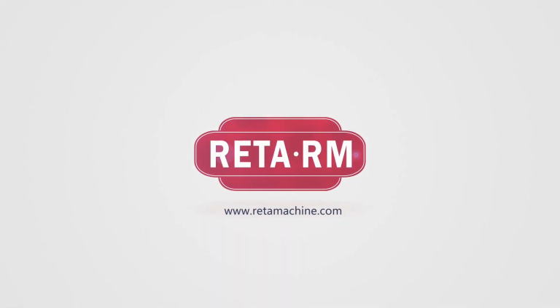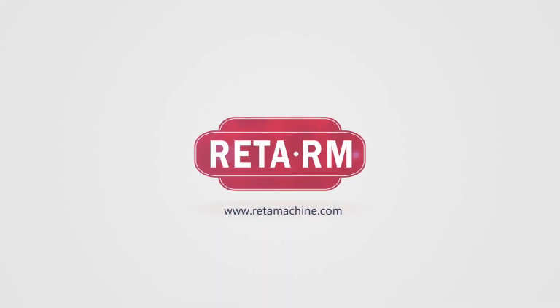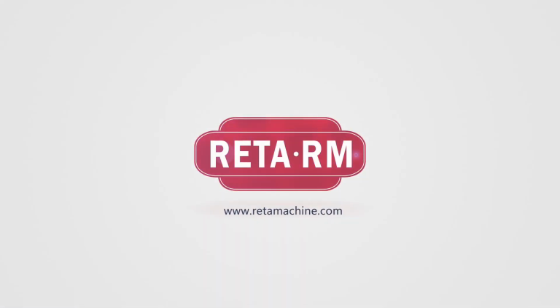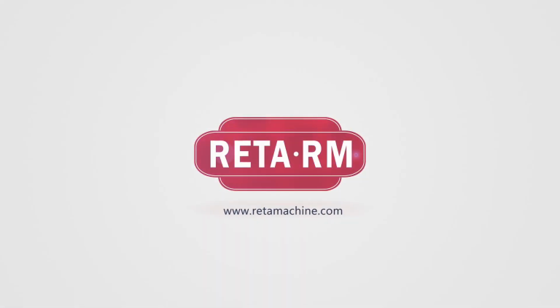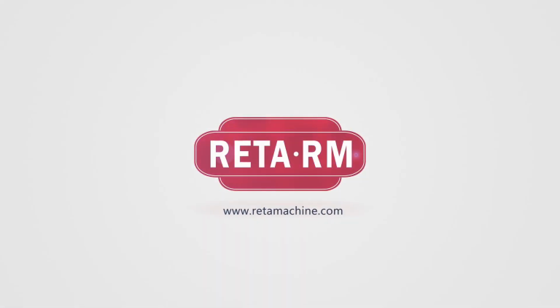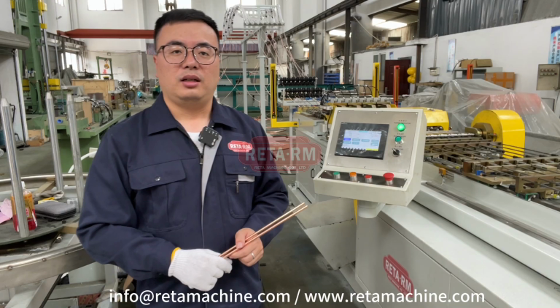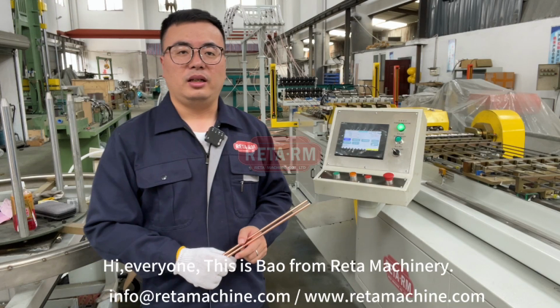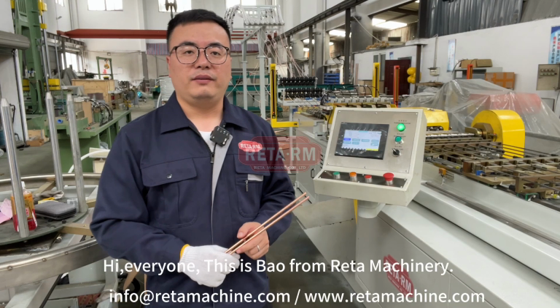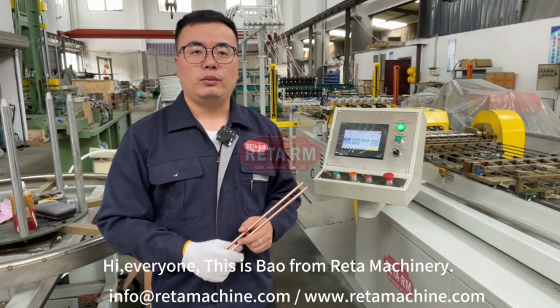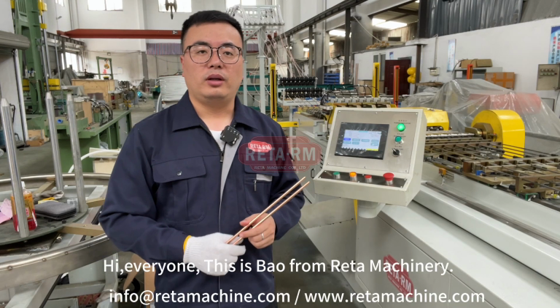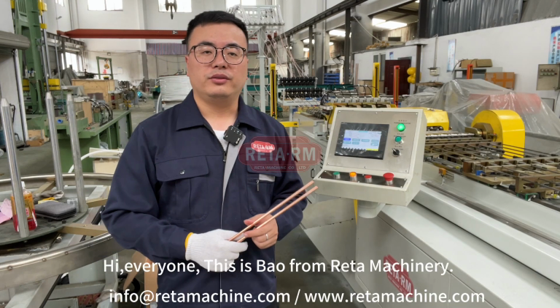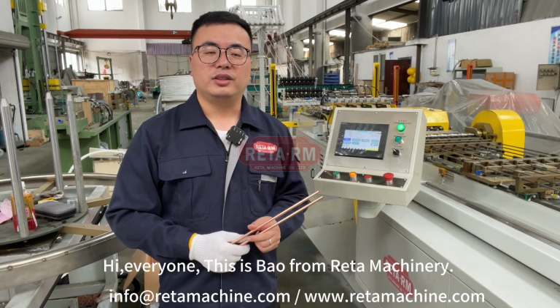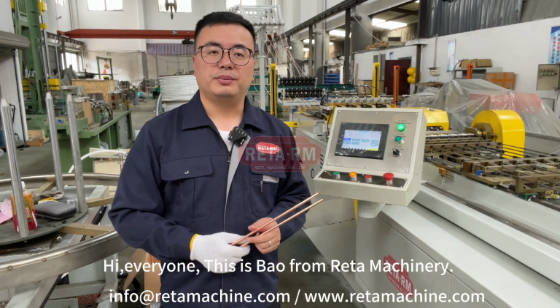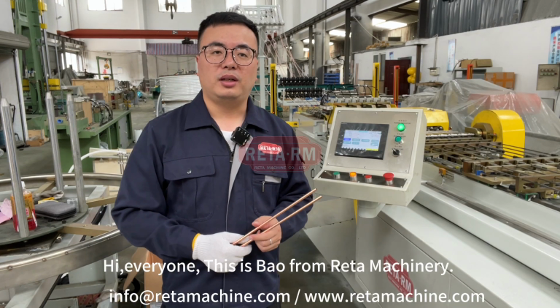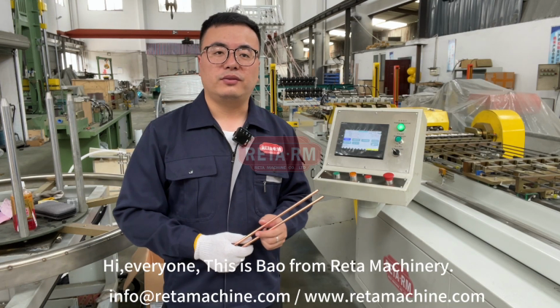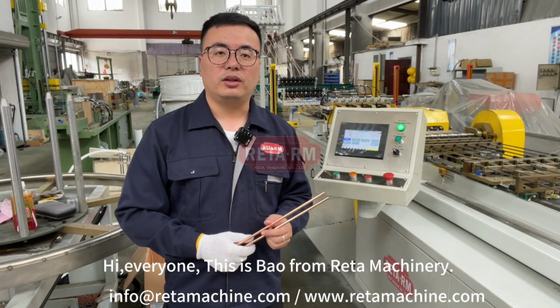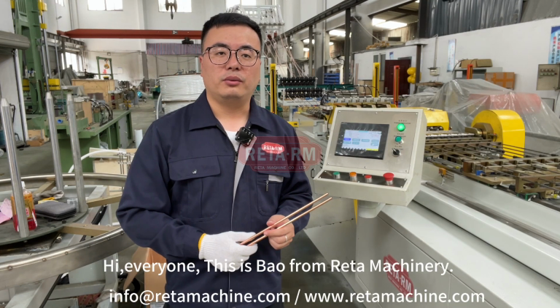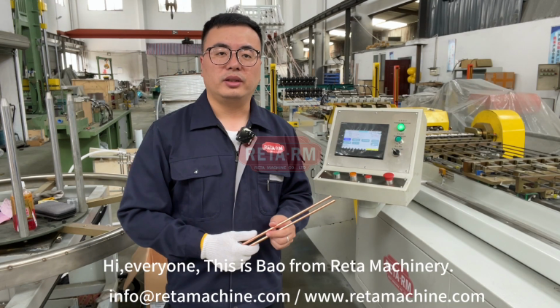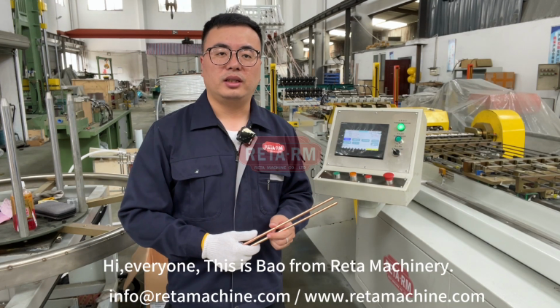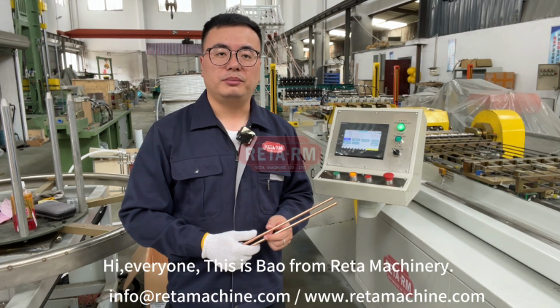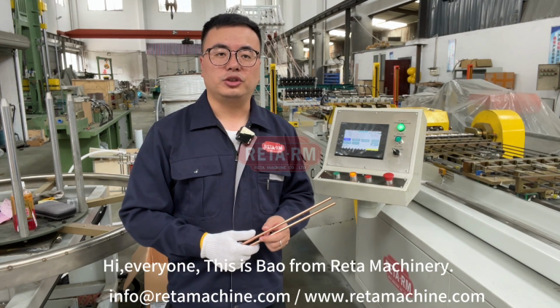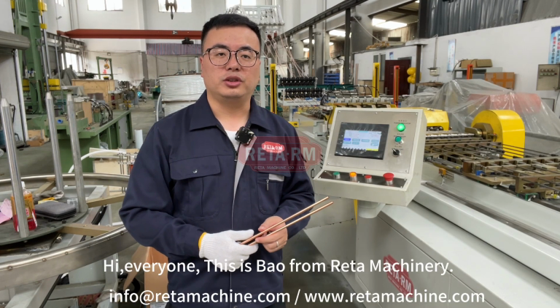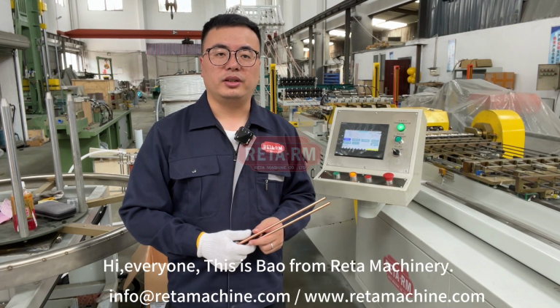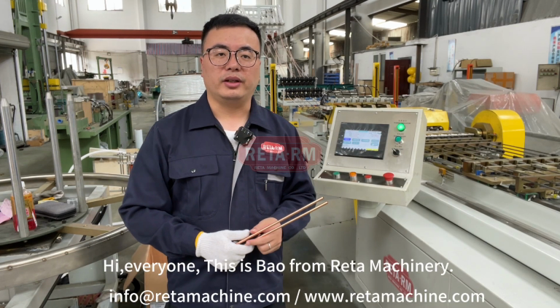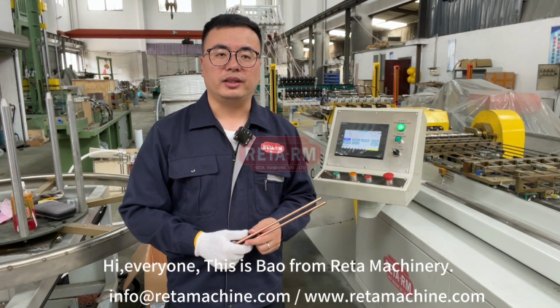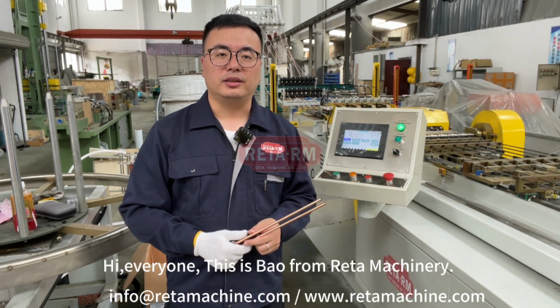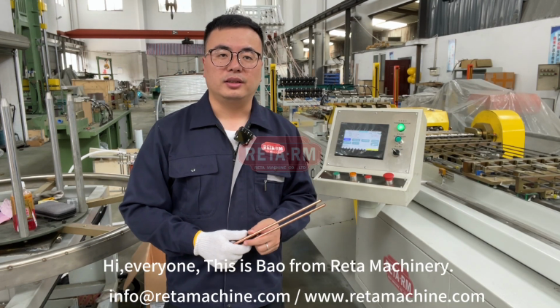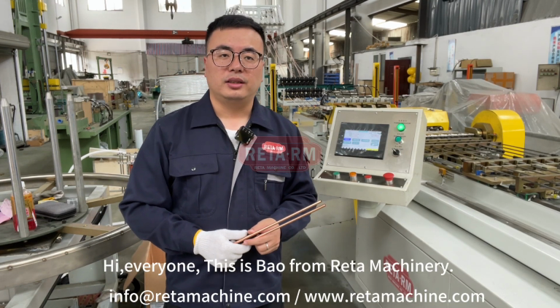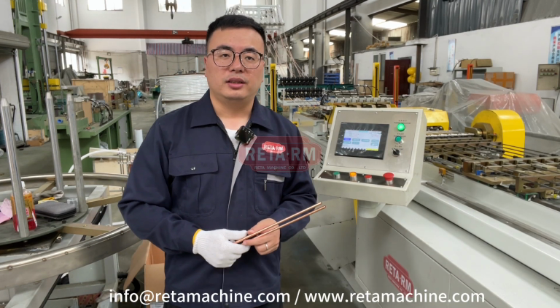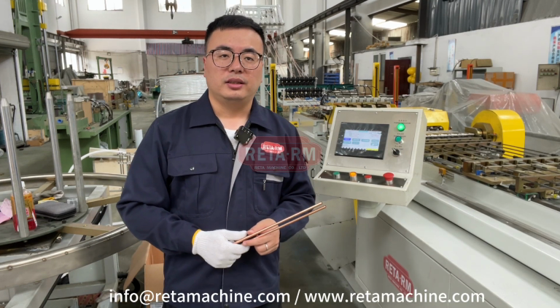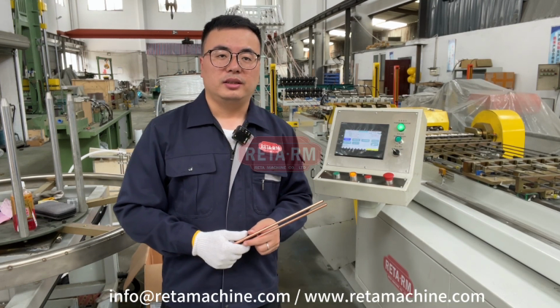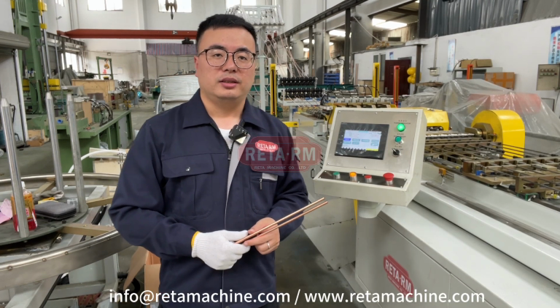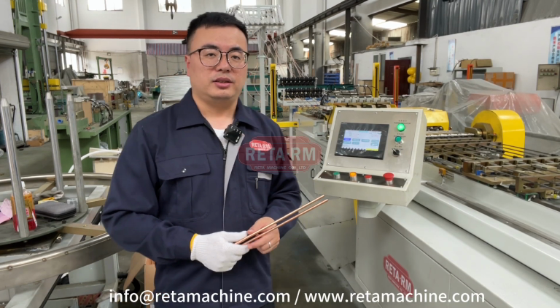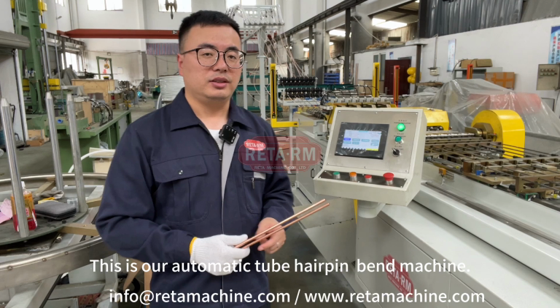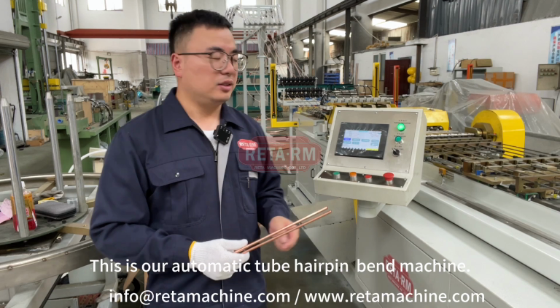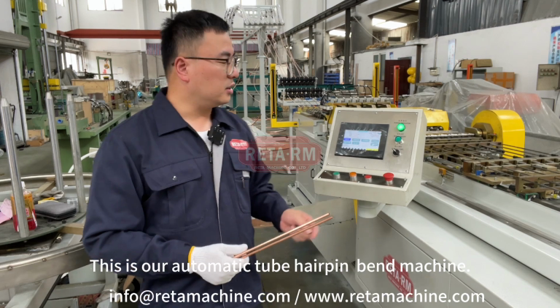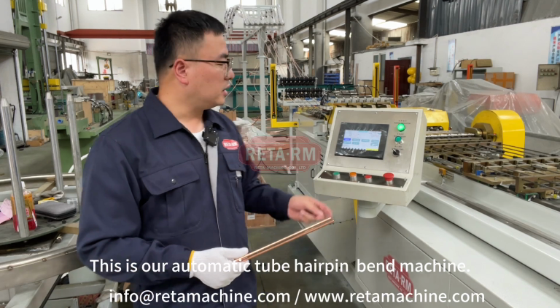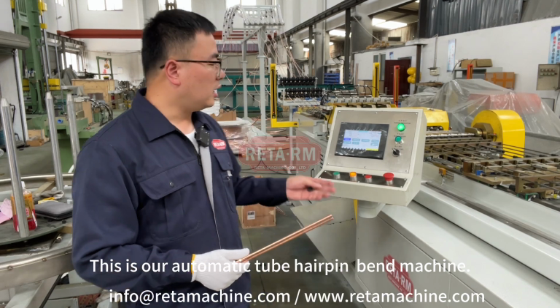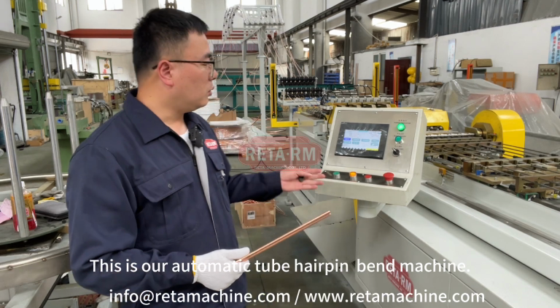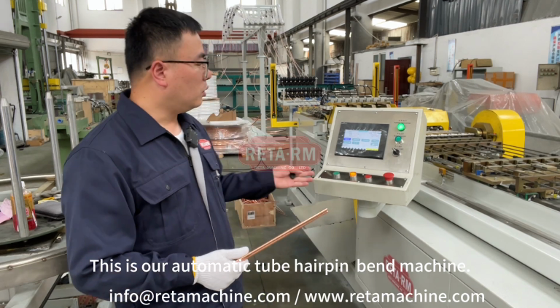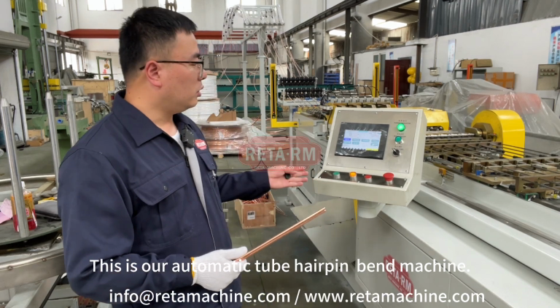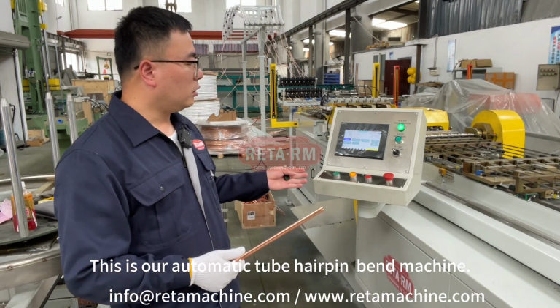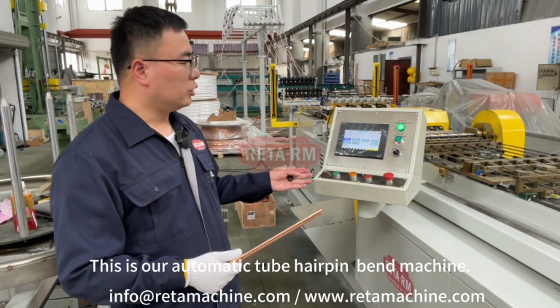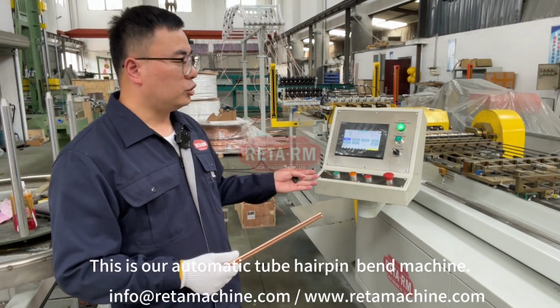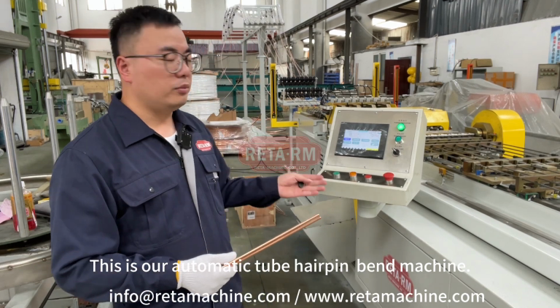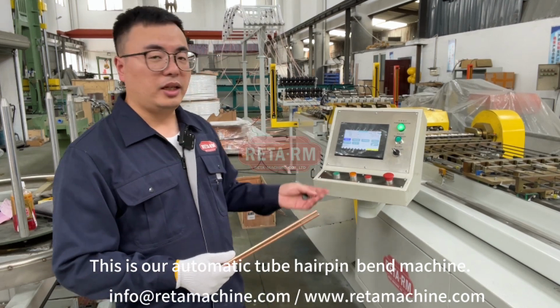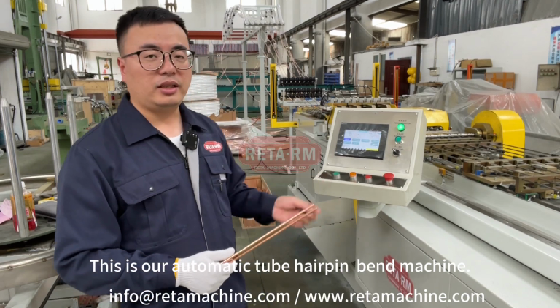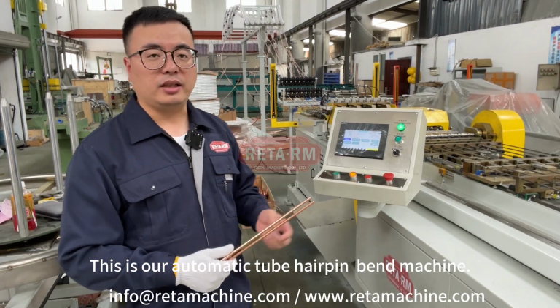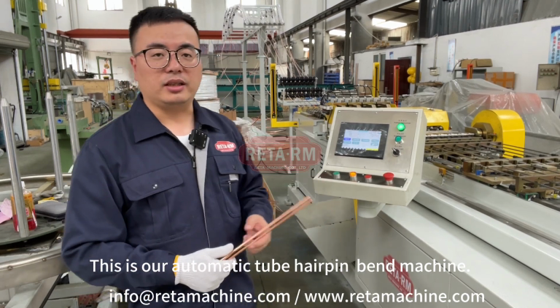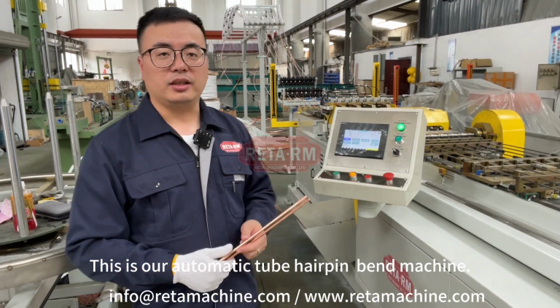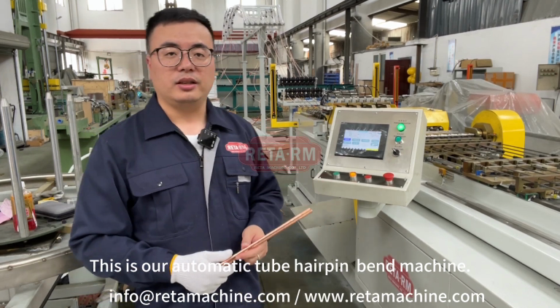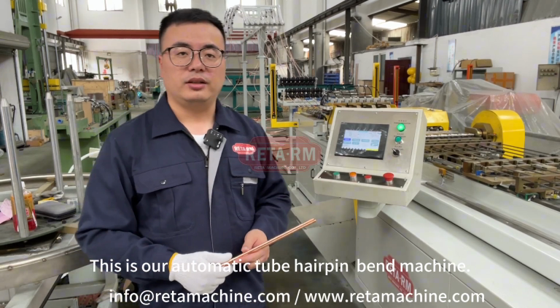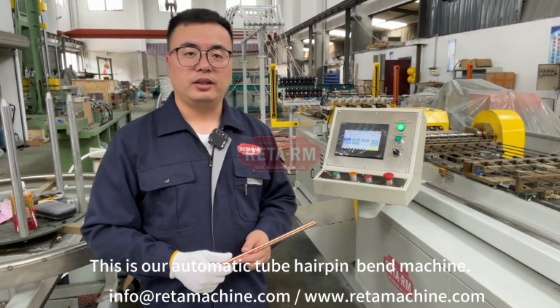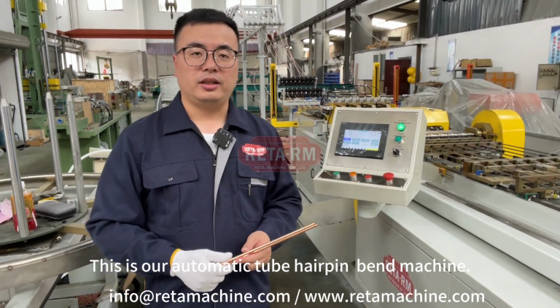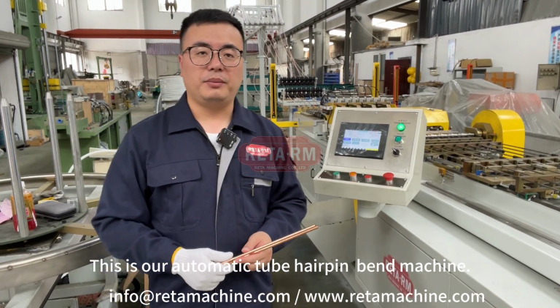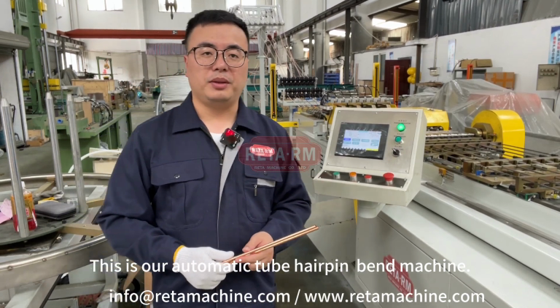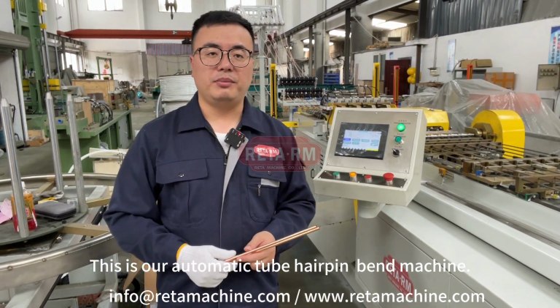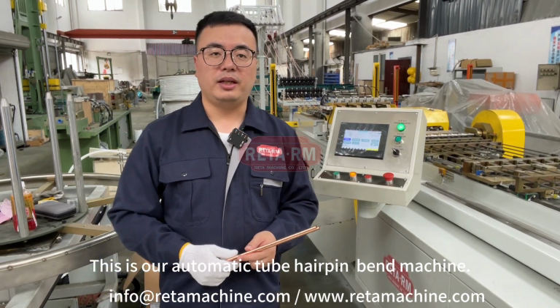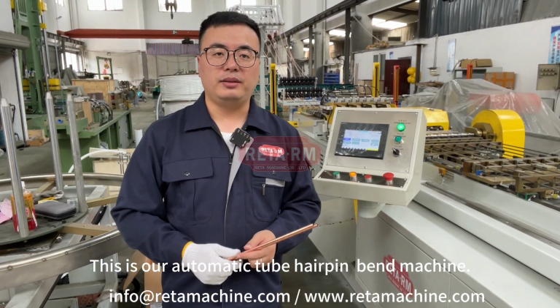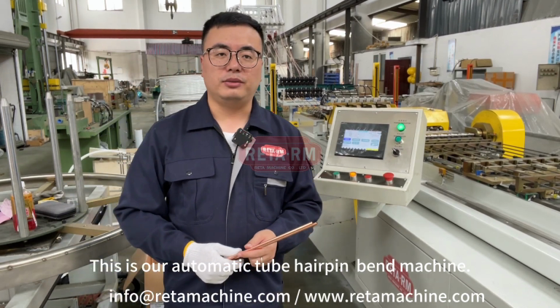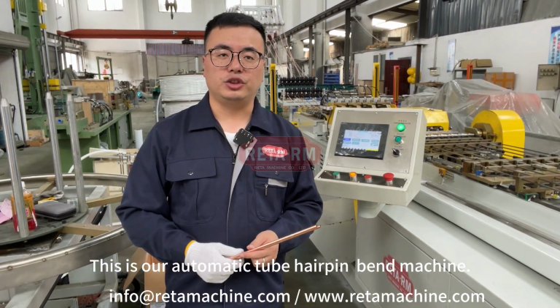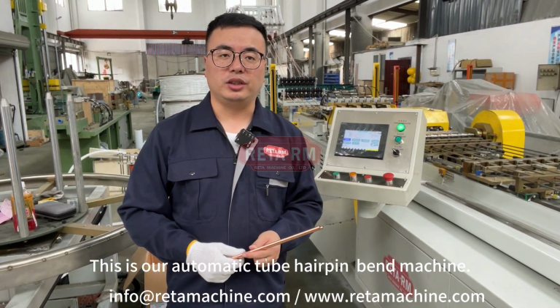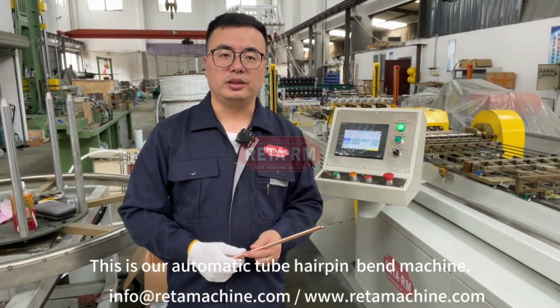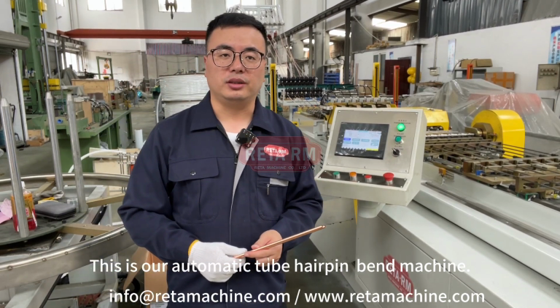Hi everyone, this is Bao from Rita Machinery. This is our automatic hairpin band machine.